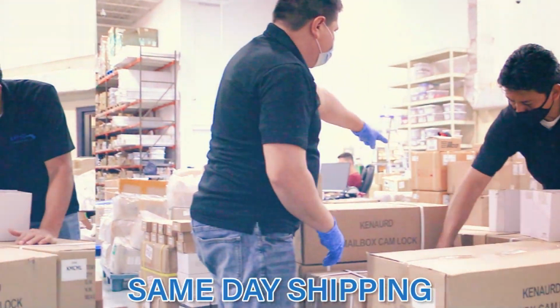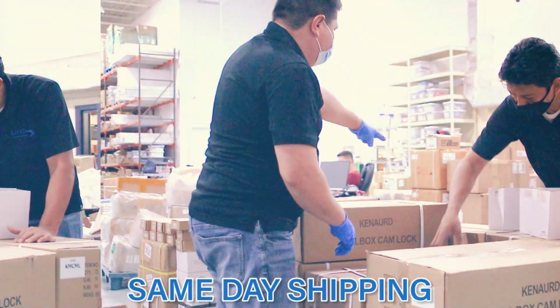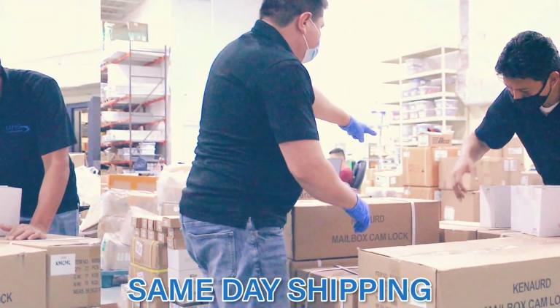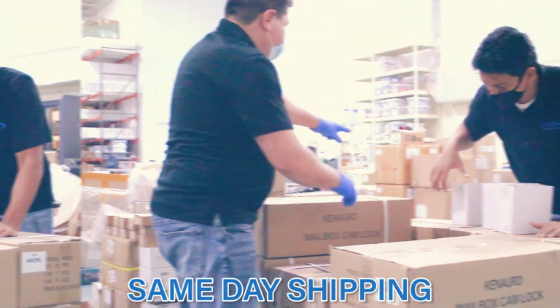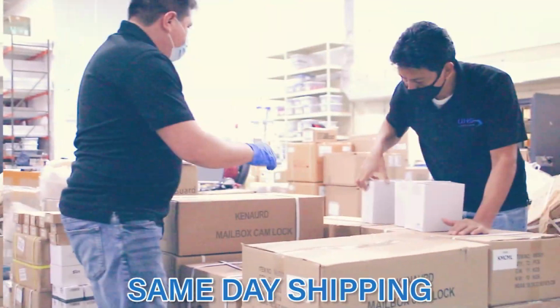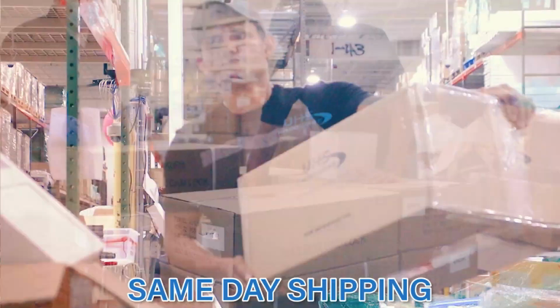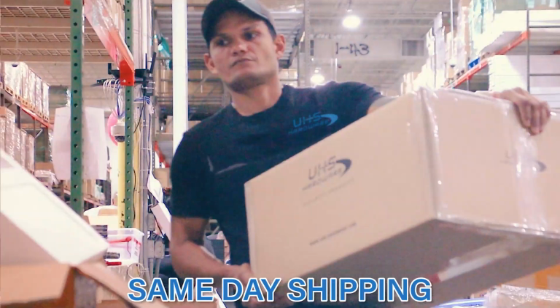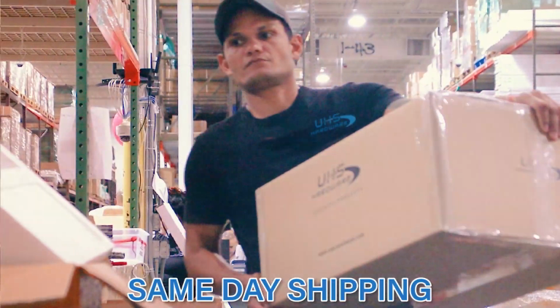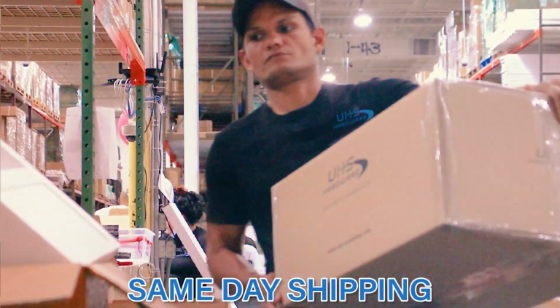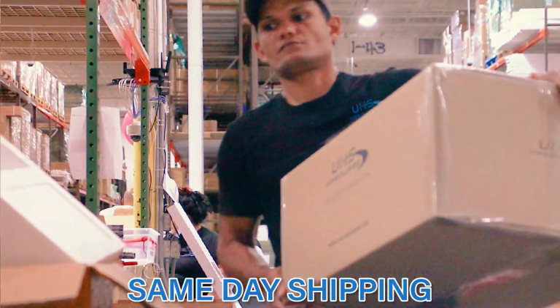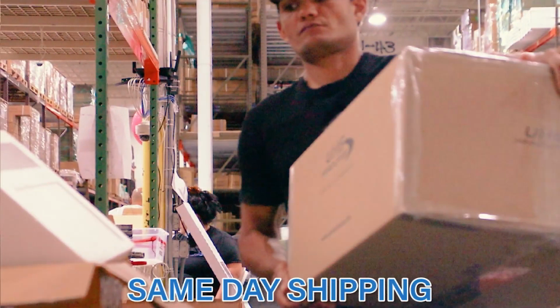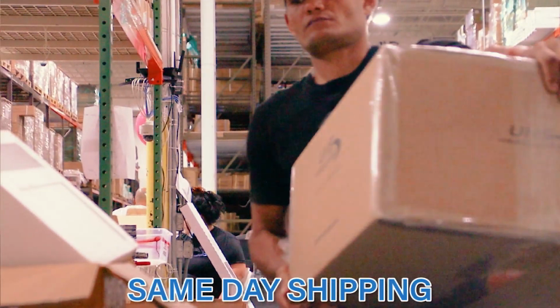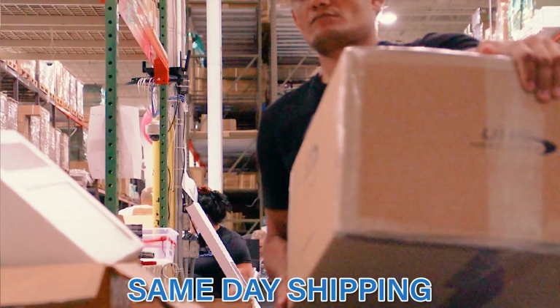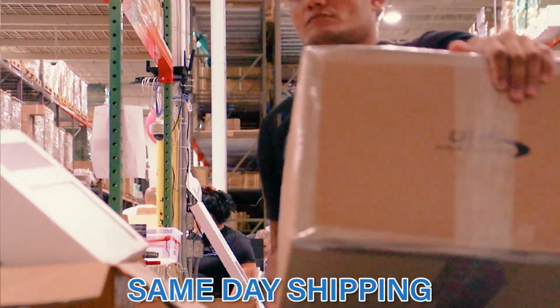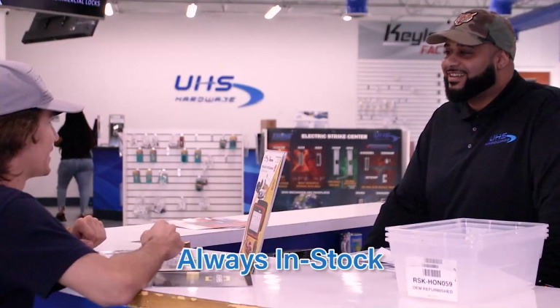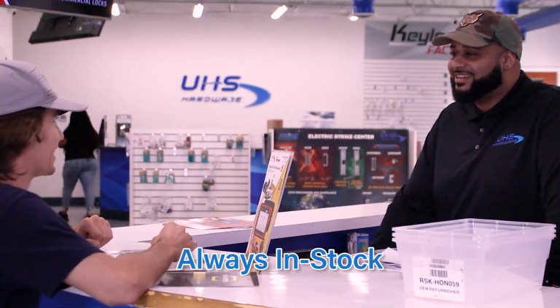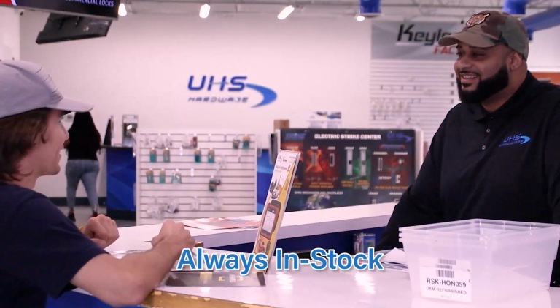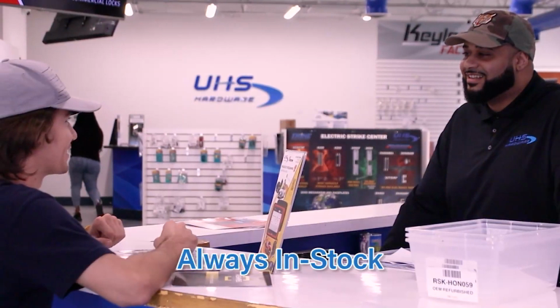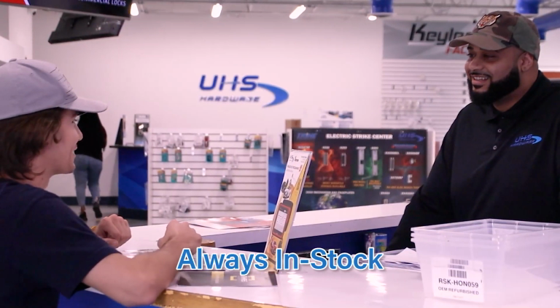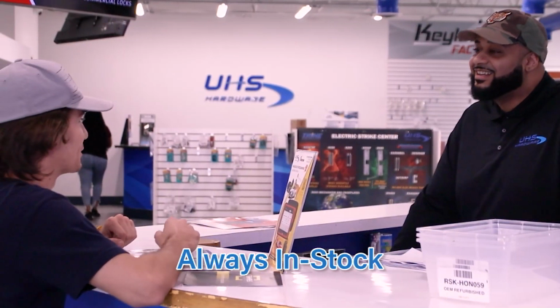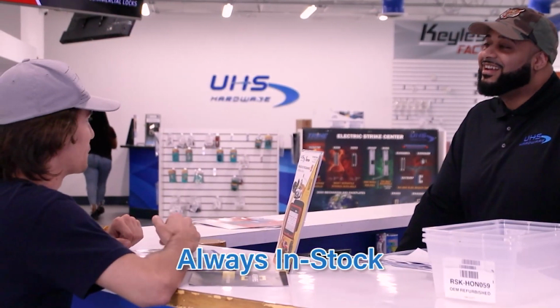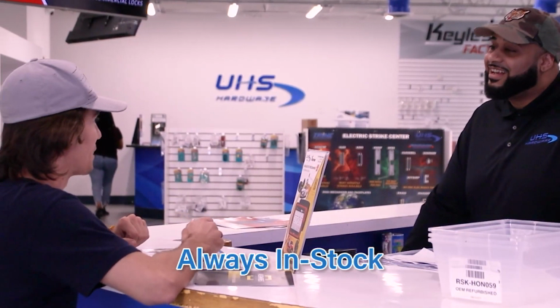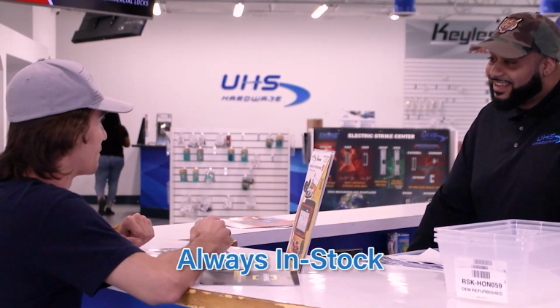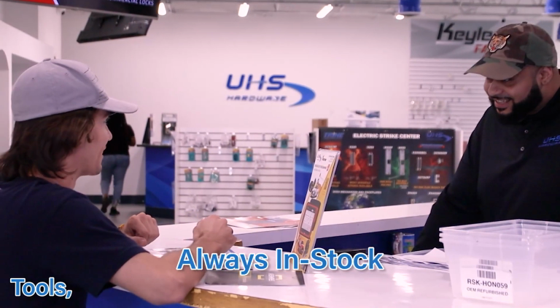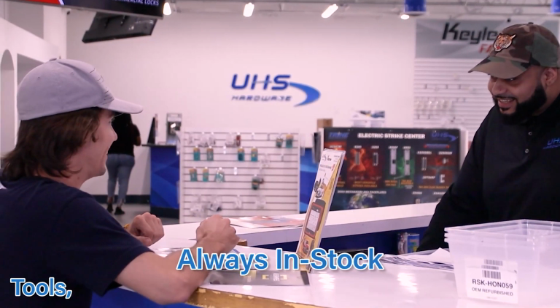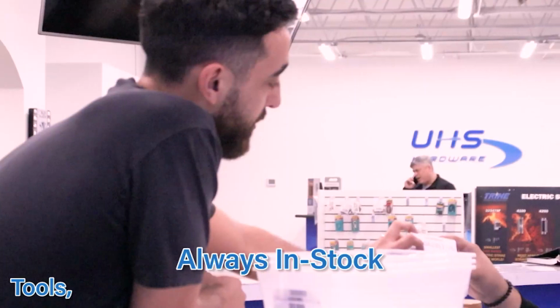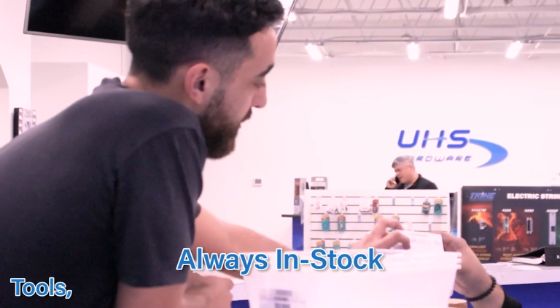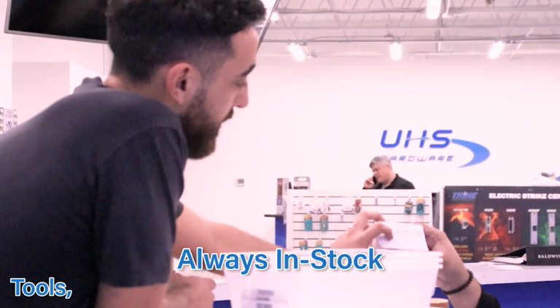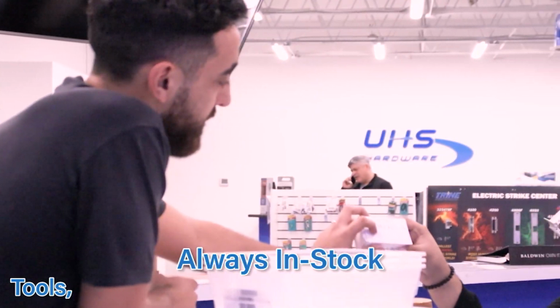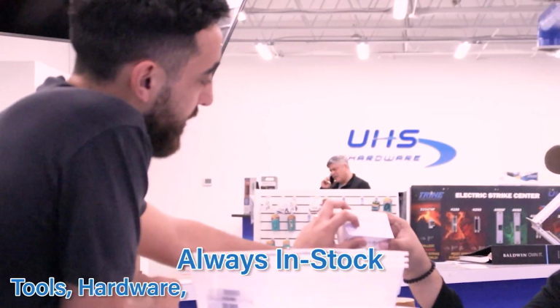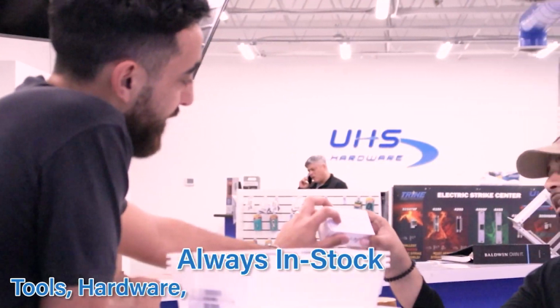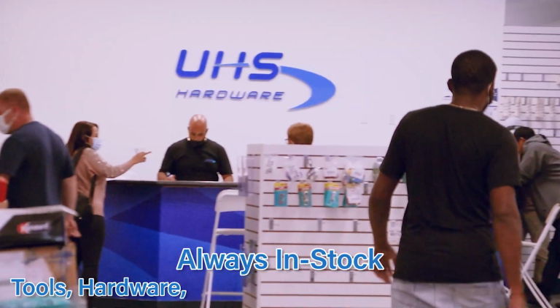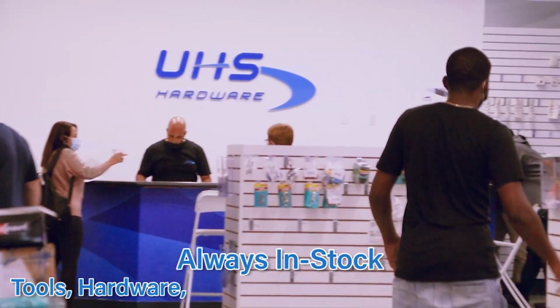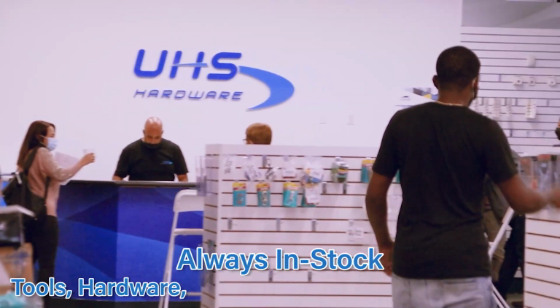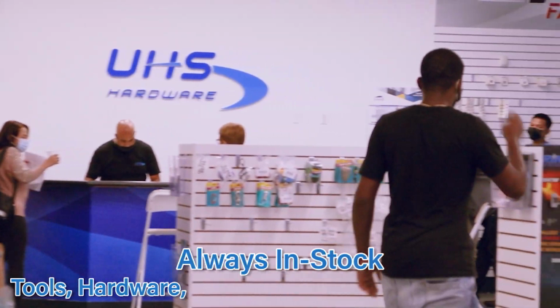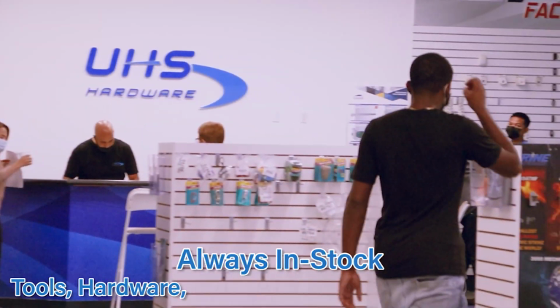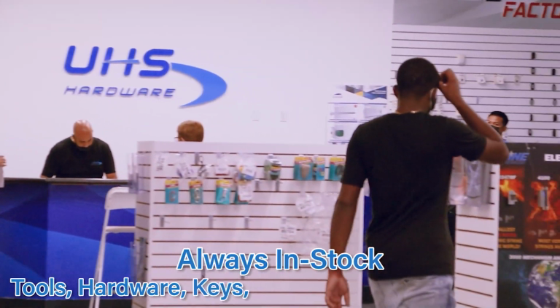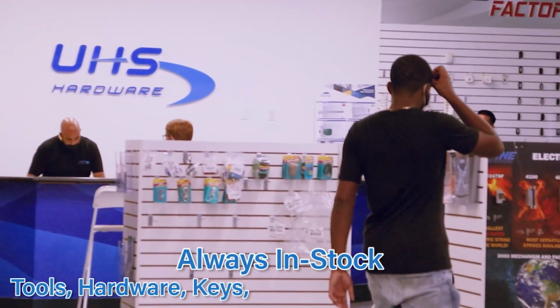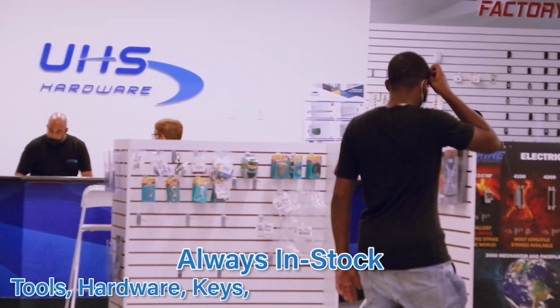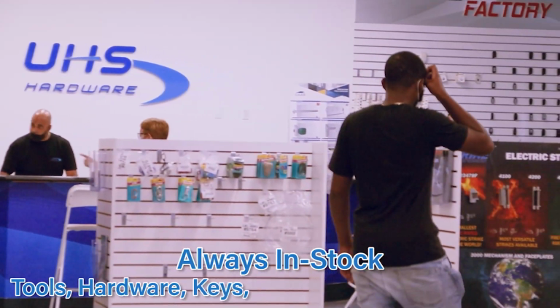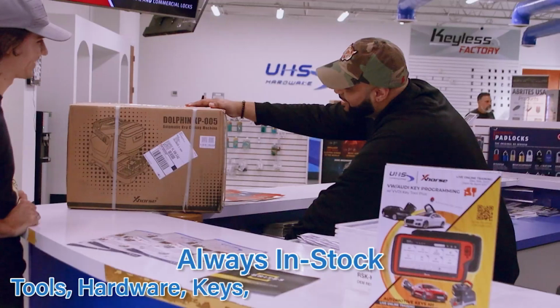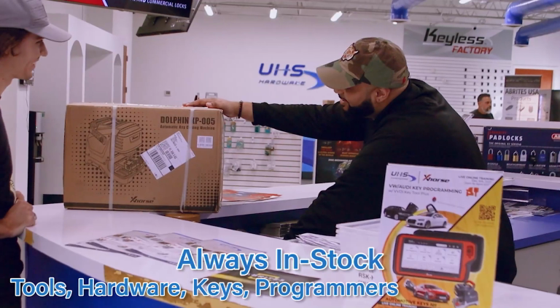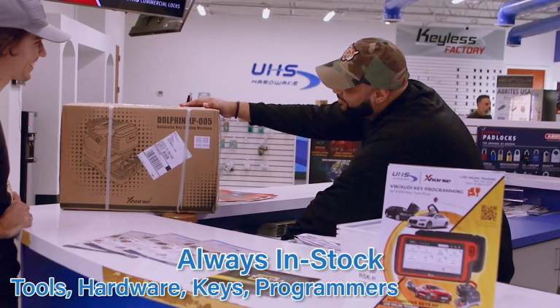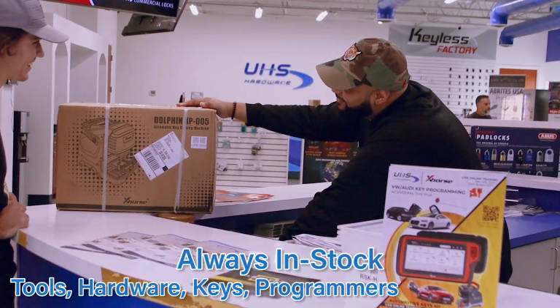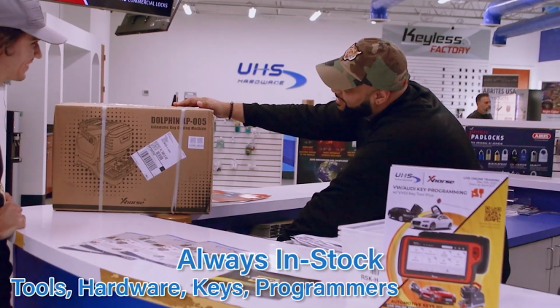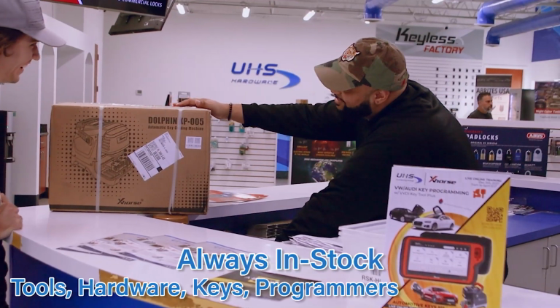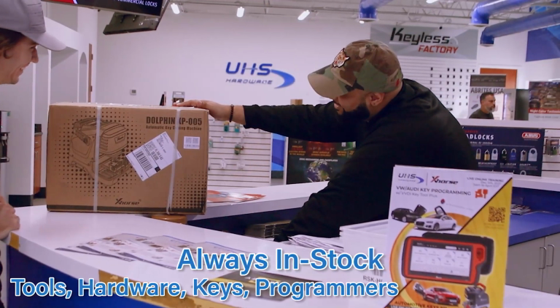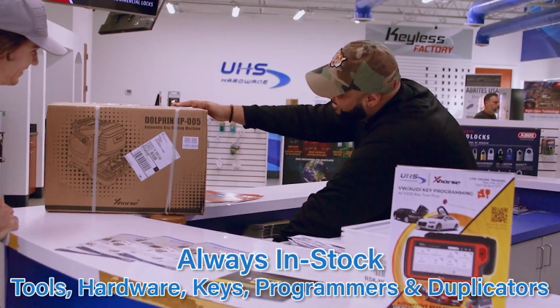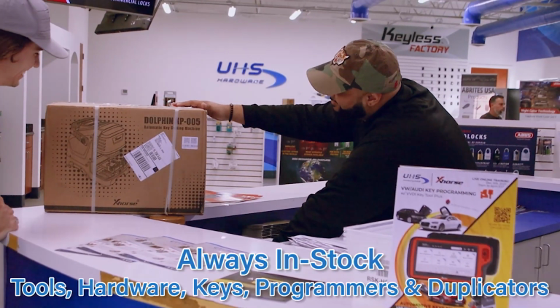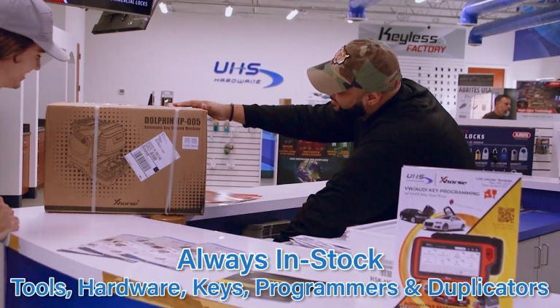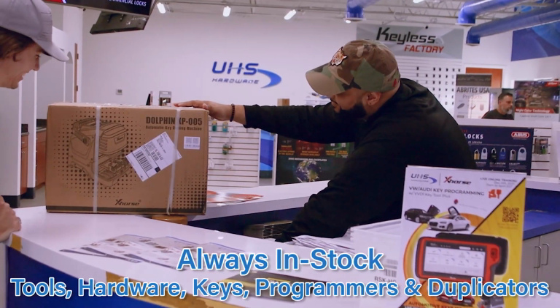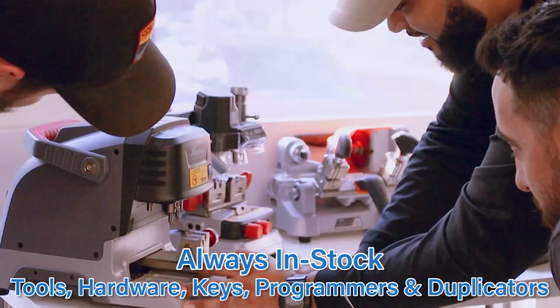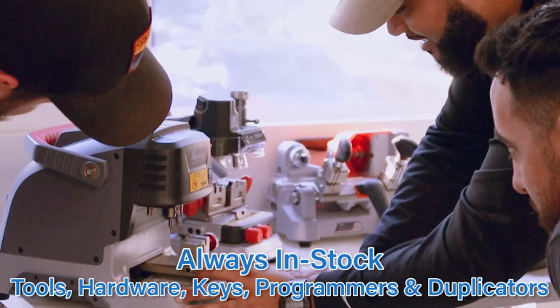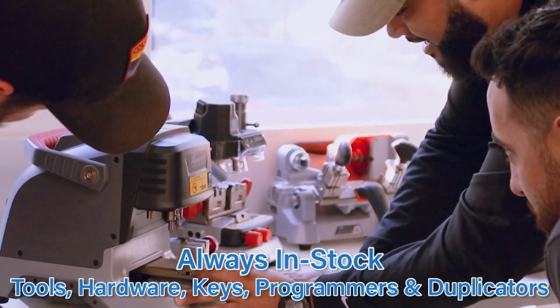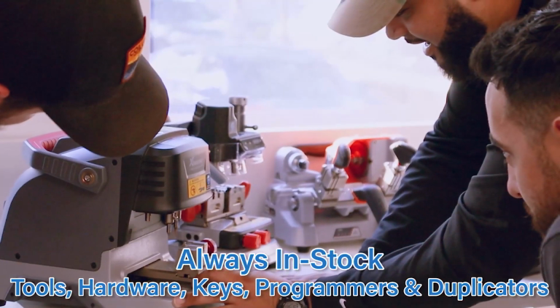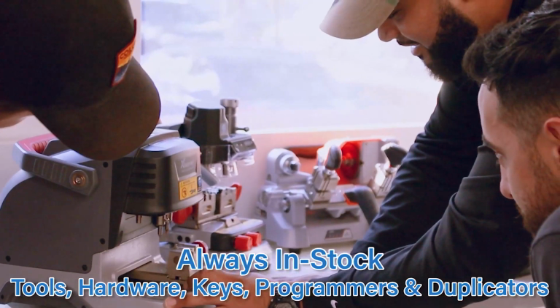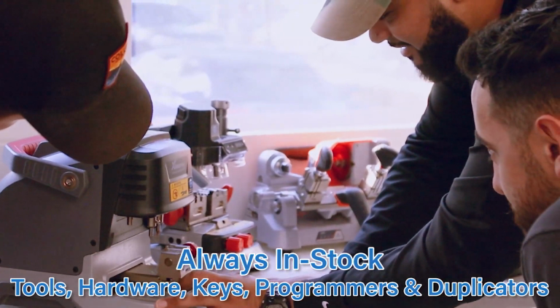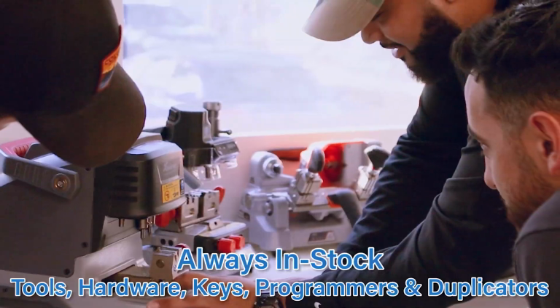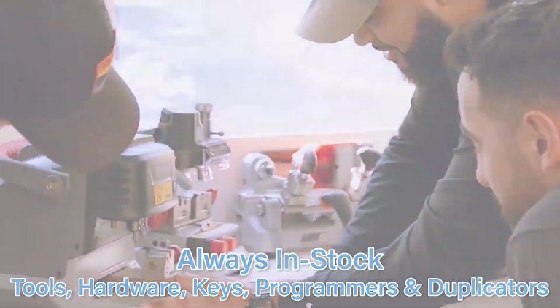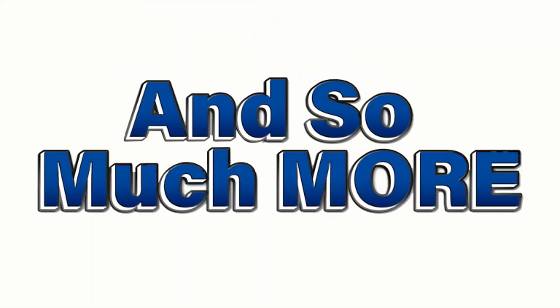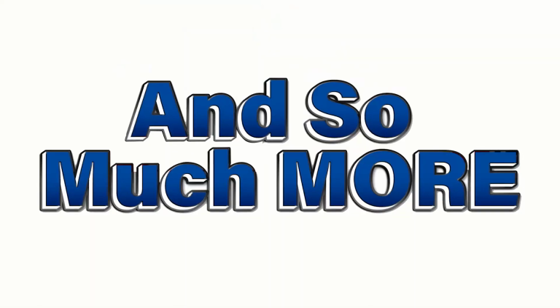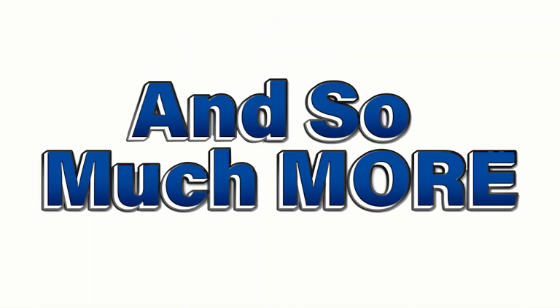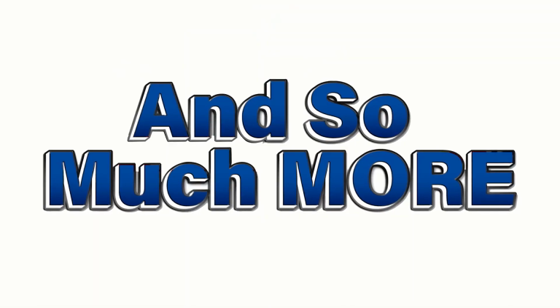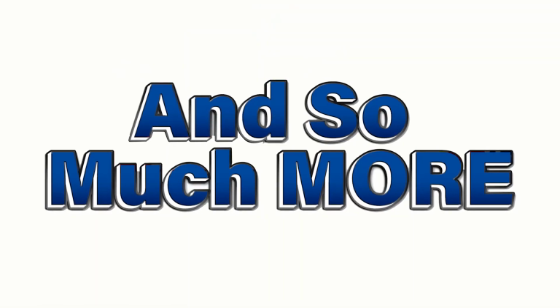Always in-stock tools, hardware, keys, programmers, duplicators, and so much more.